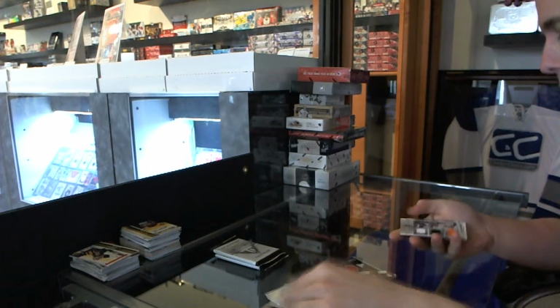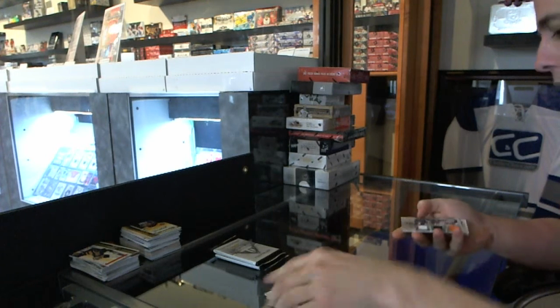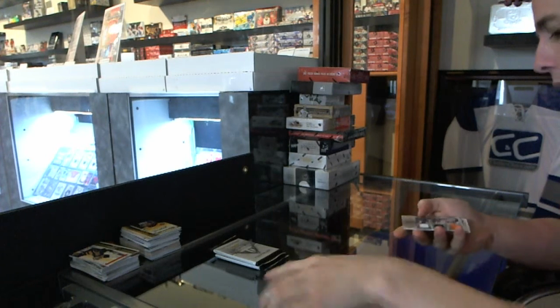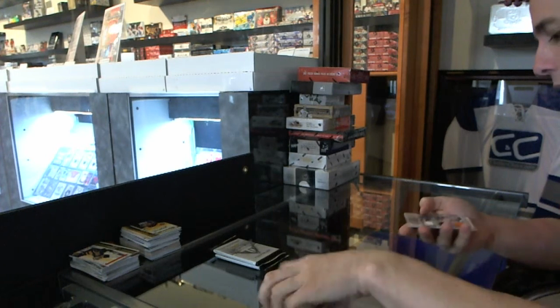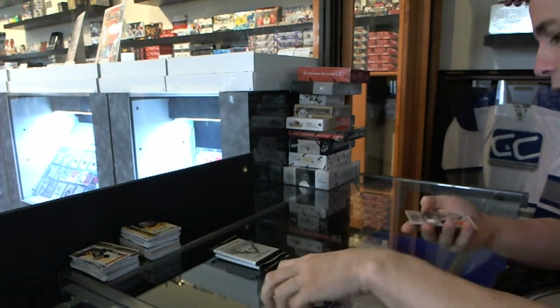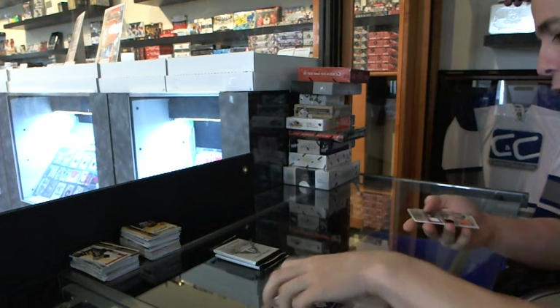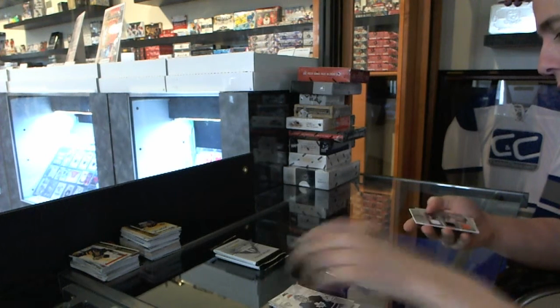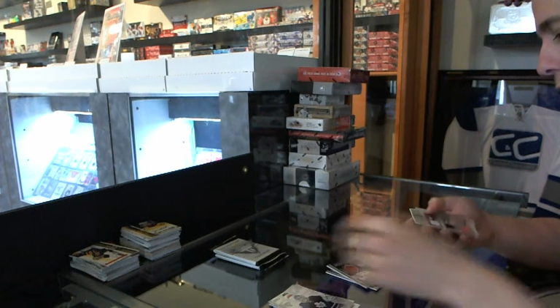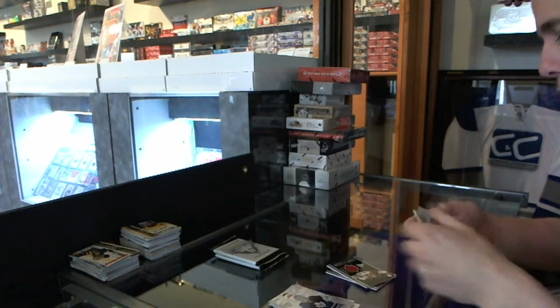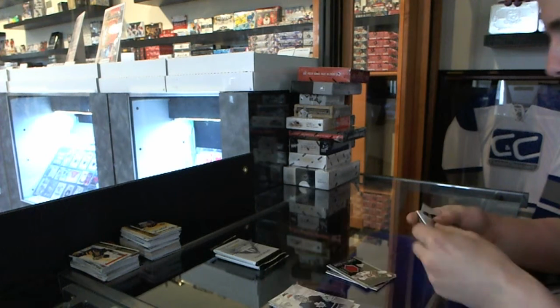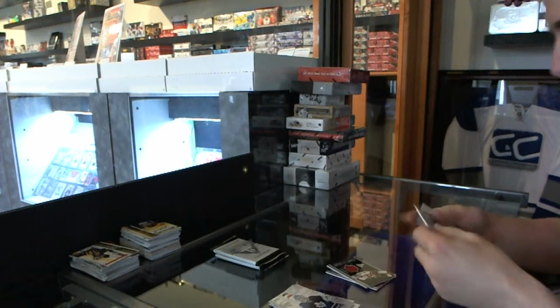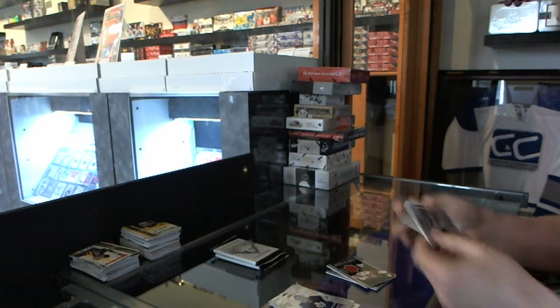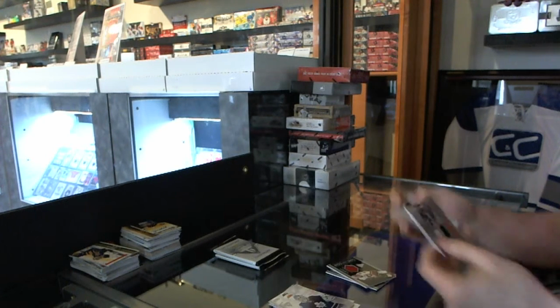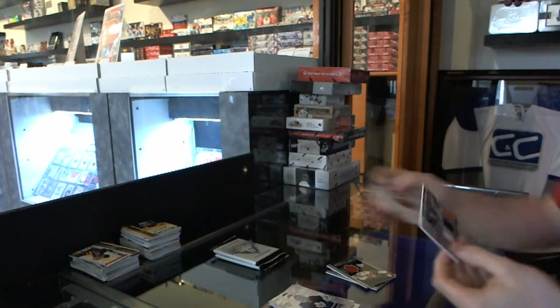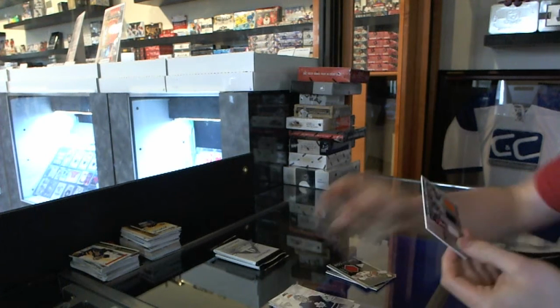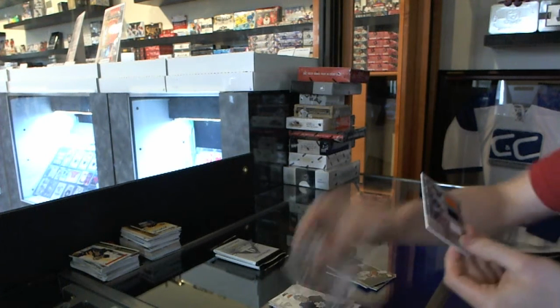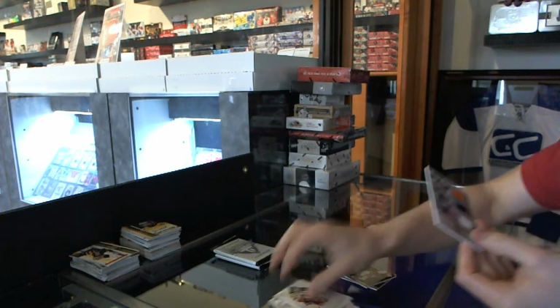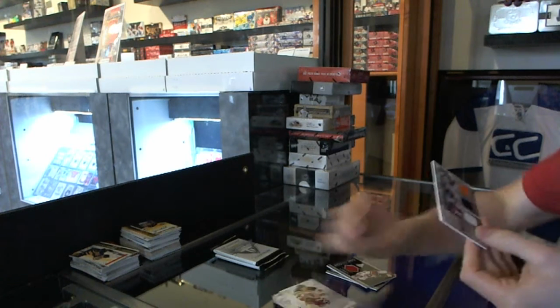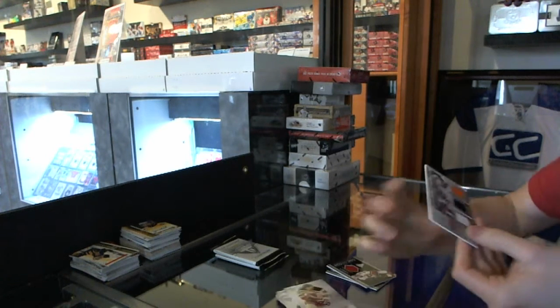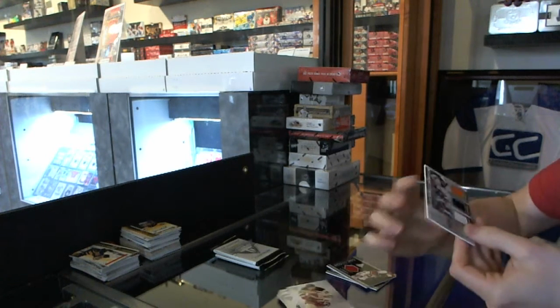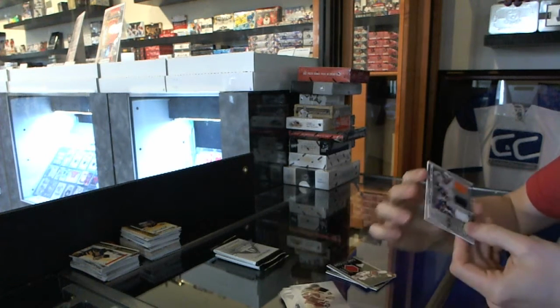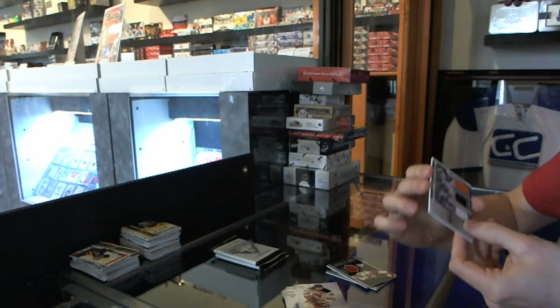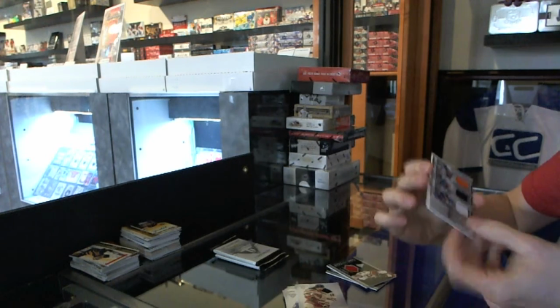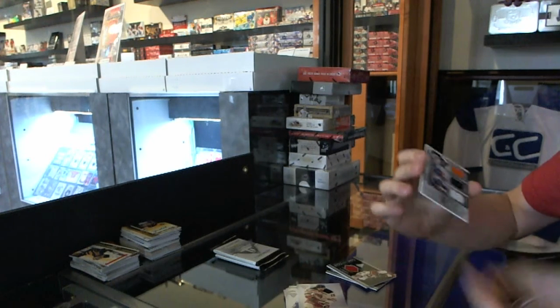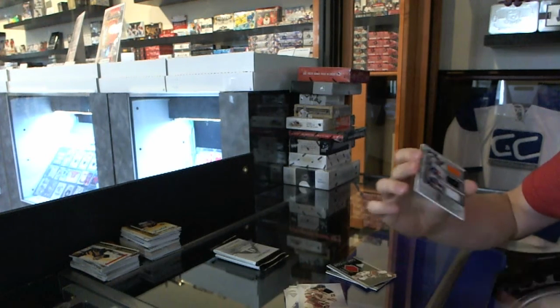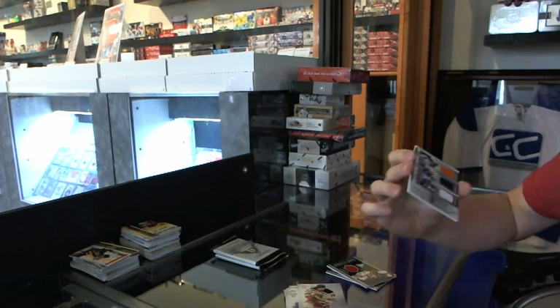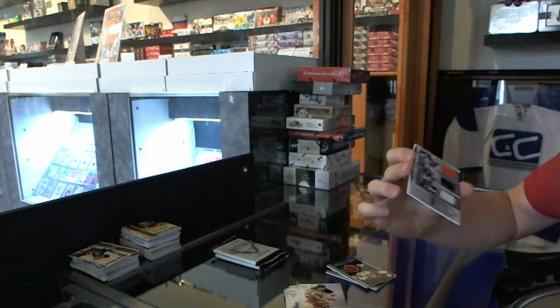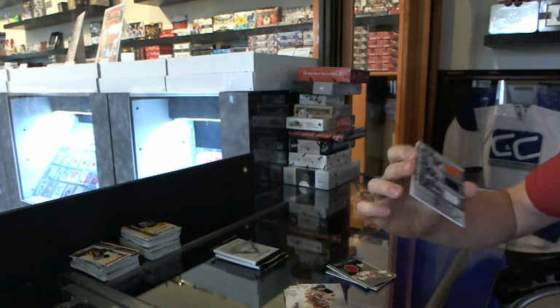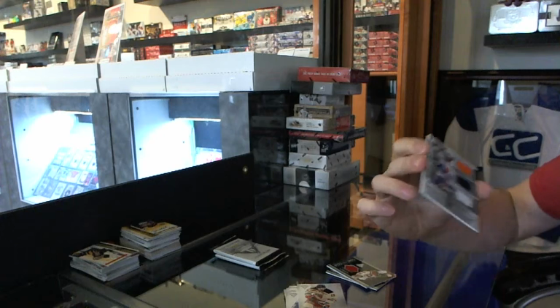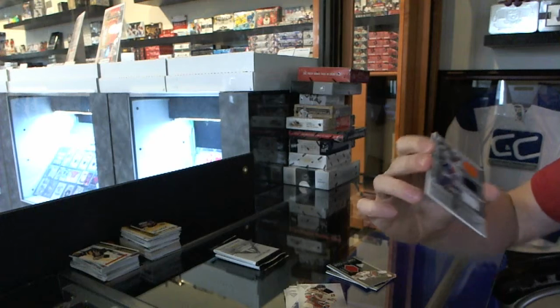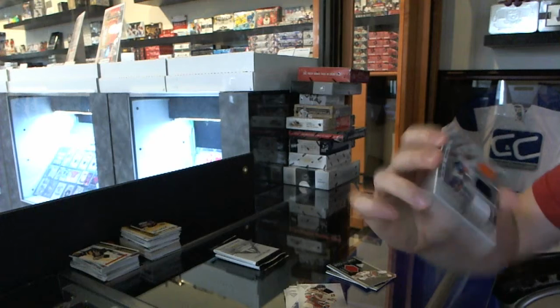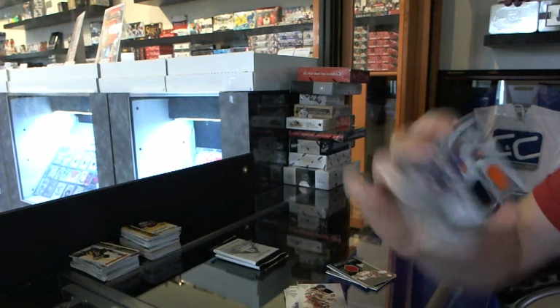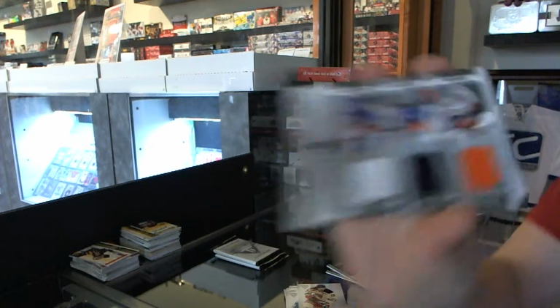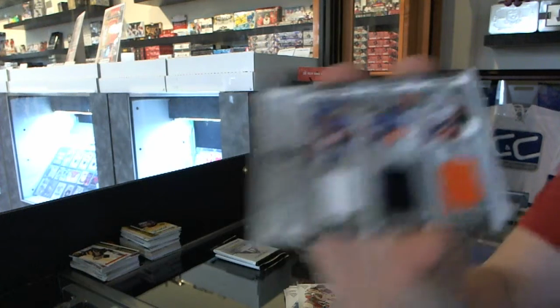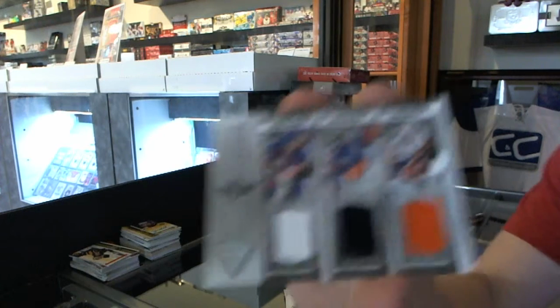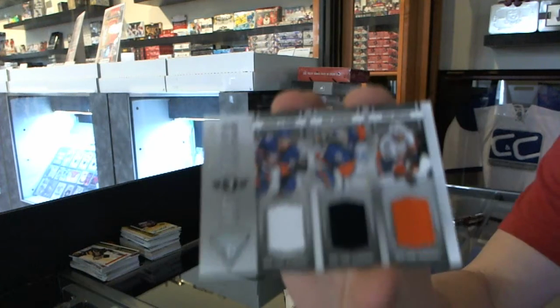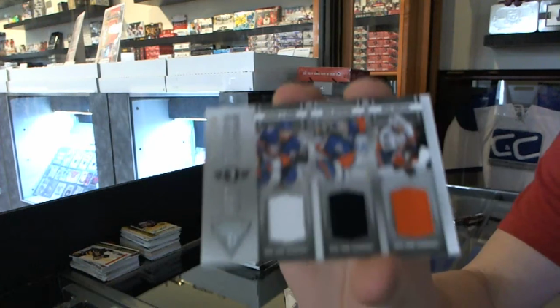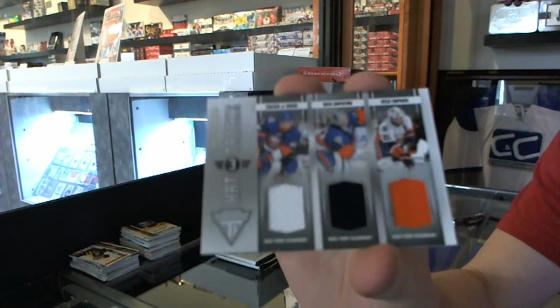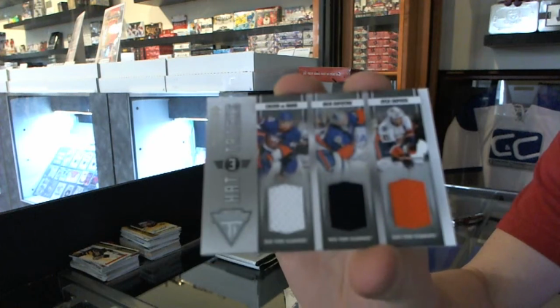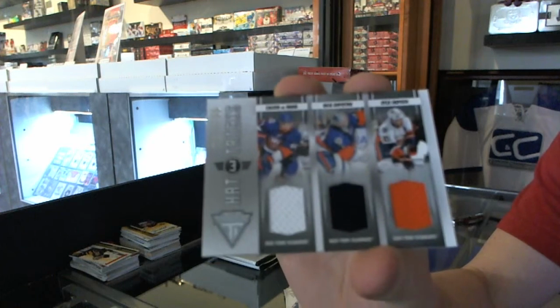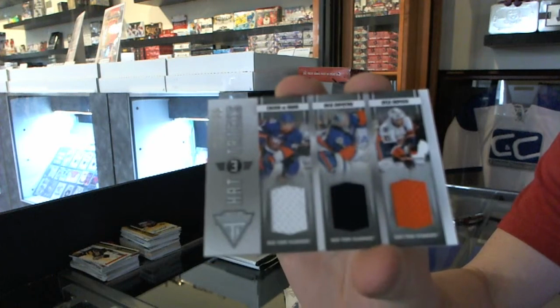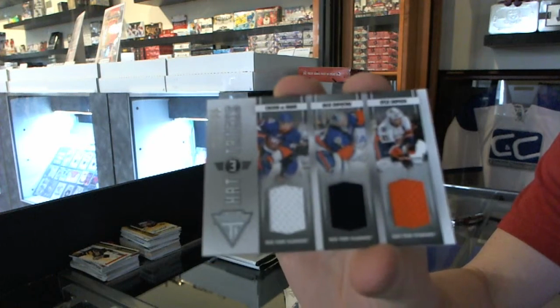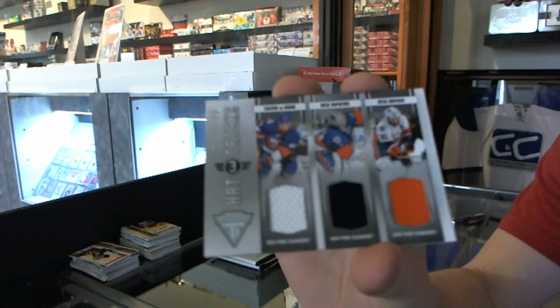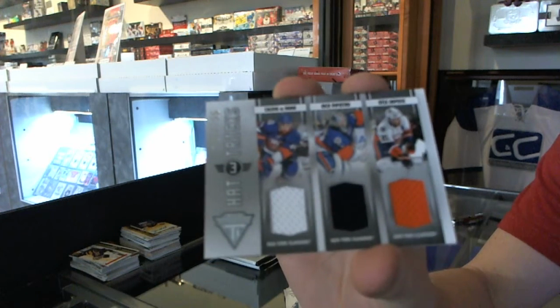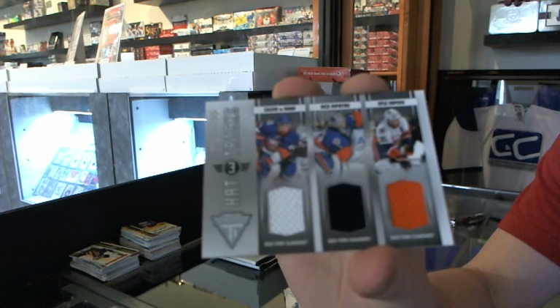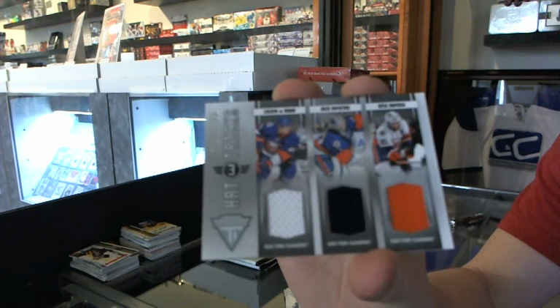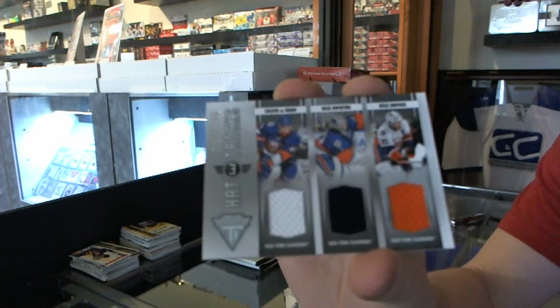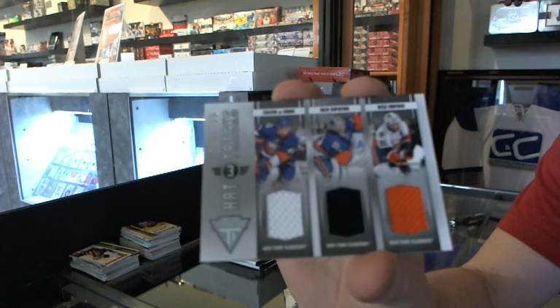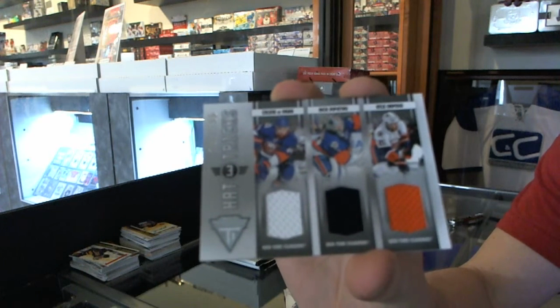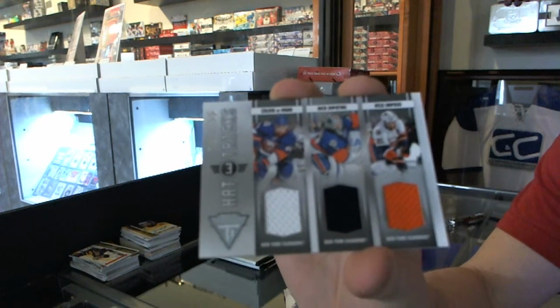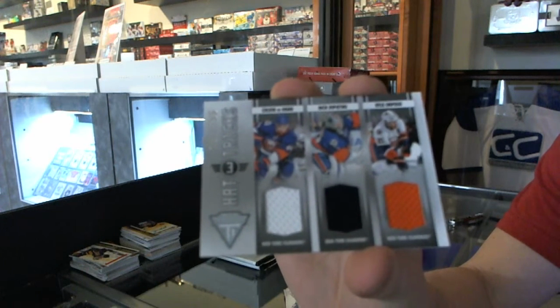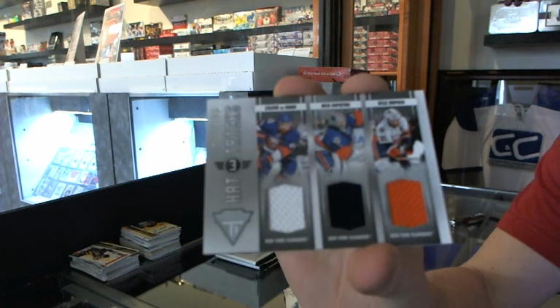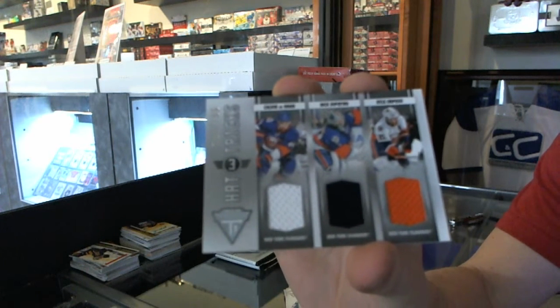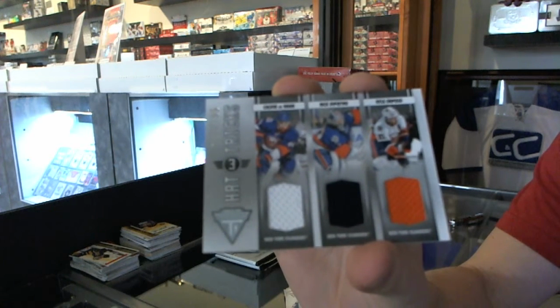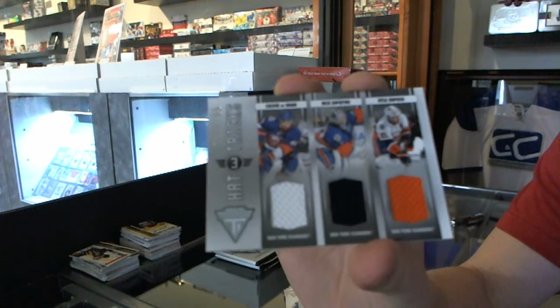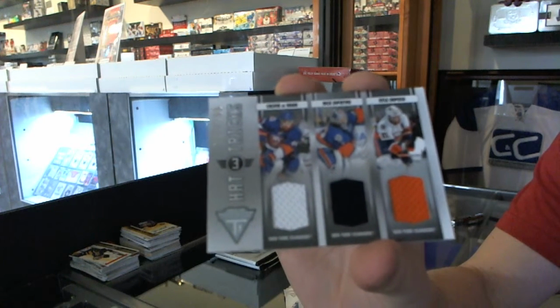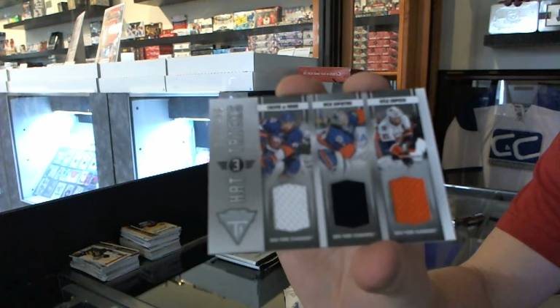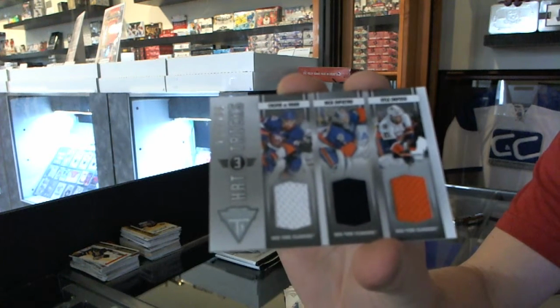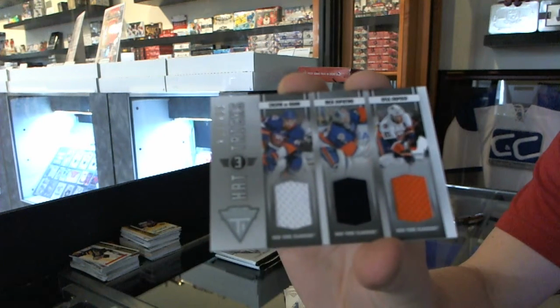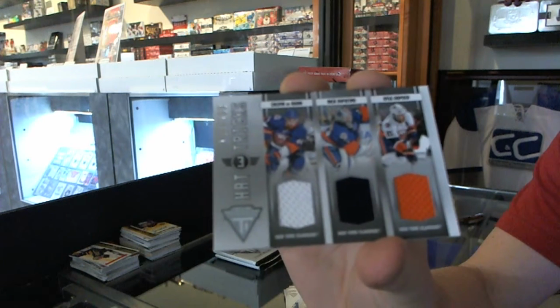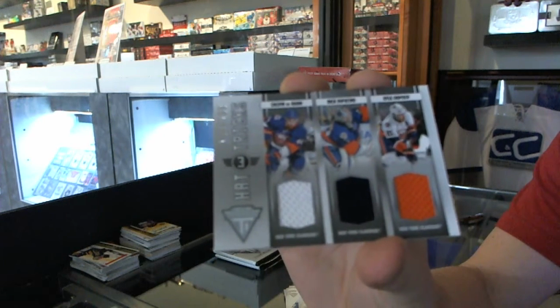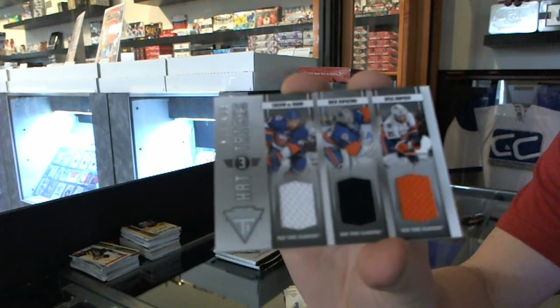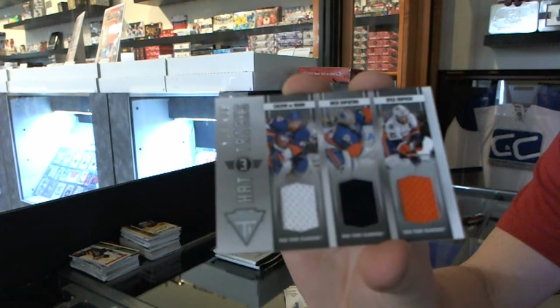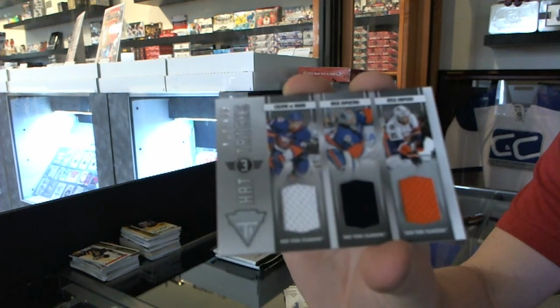Hat-tricks, triple jersey numbered to $199 for the New York Islanders' Calvin DeHaan, Rick DiPietro, and Kyle Oposo.